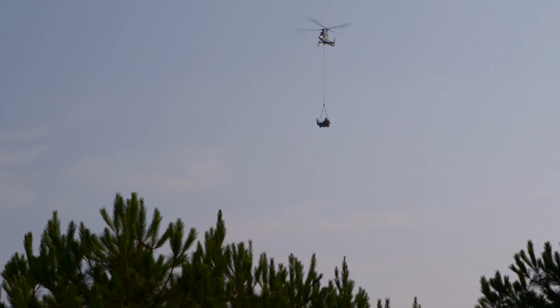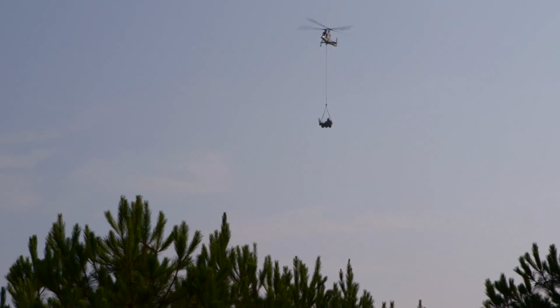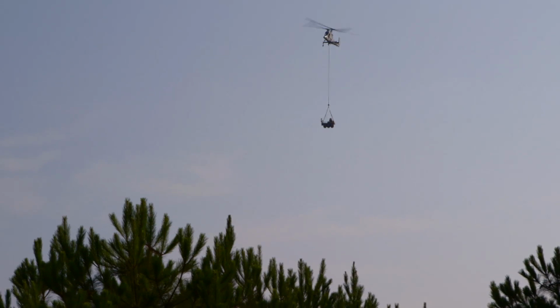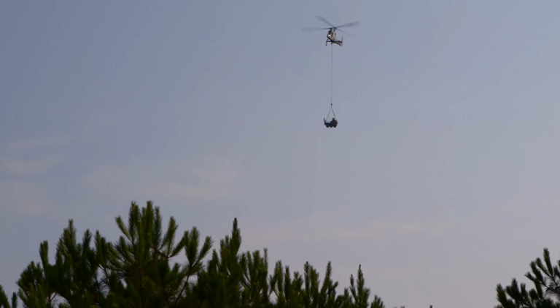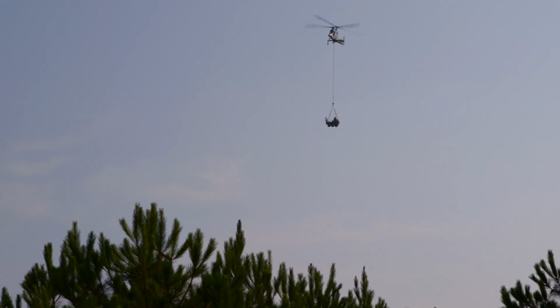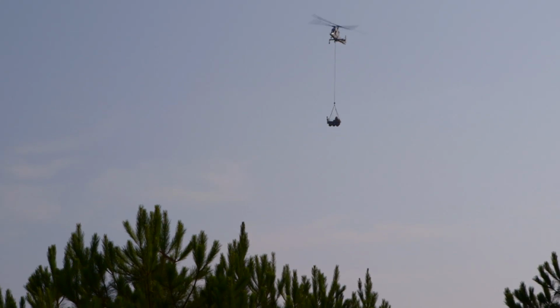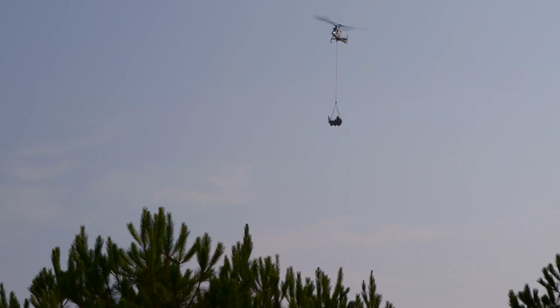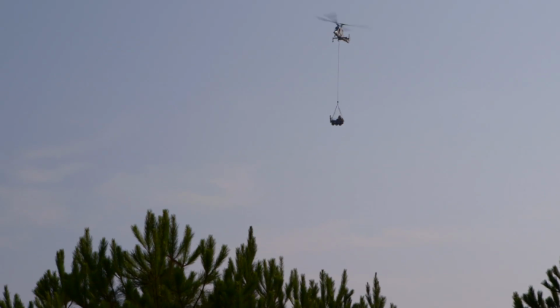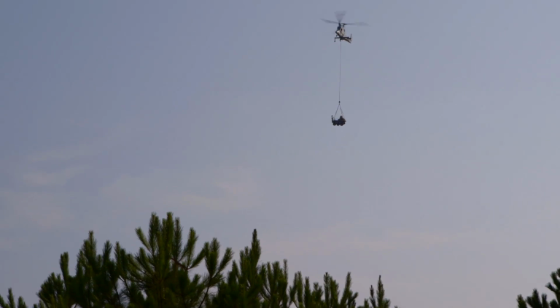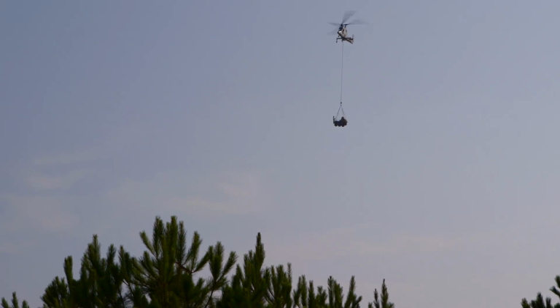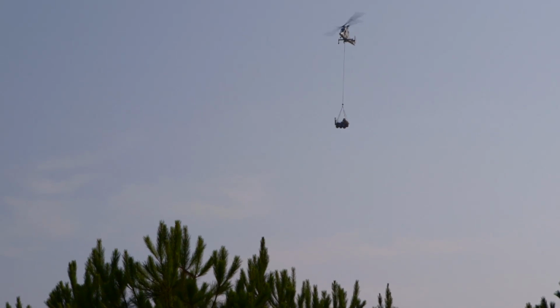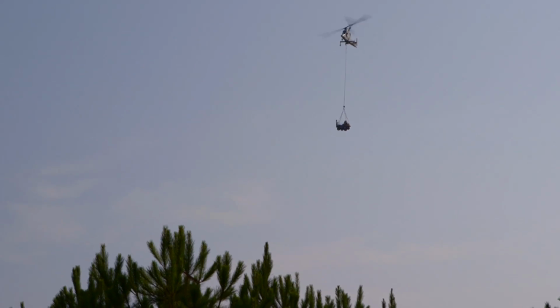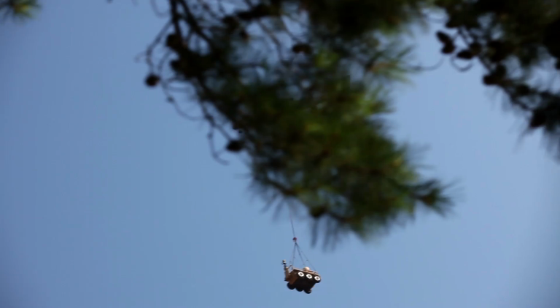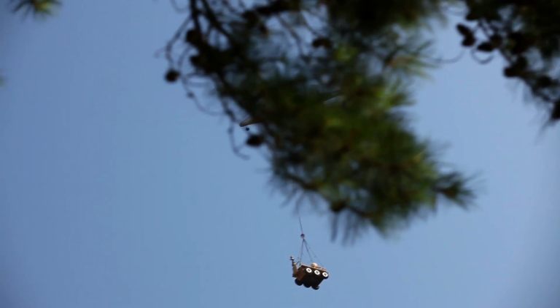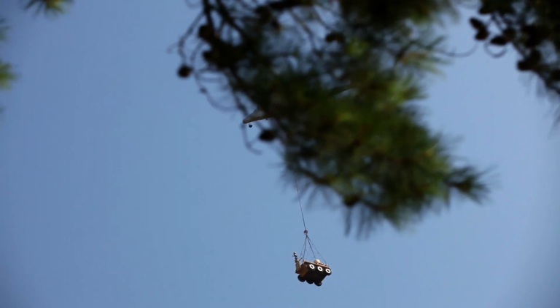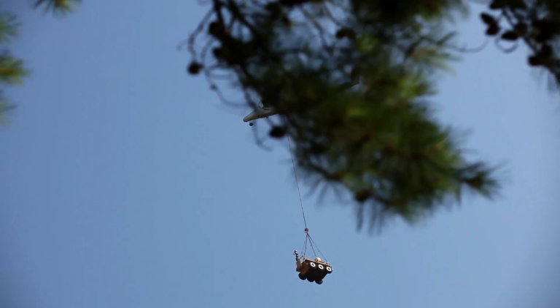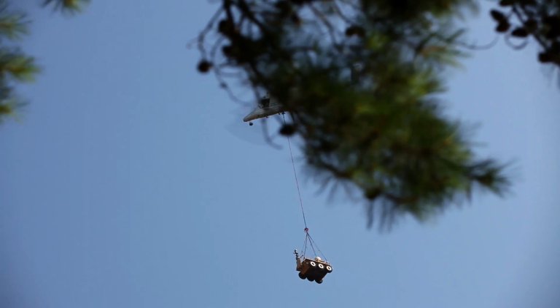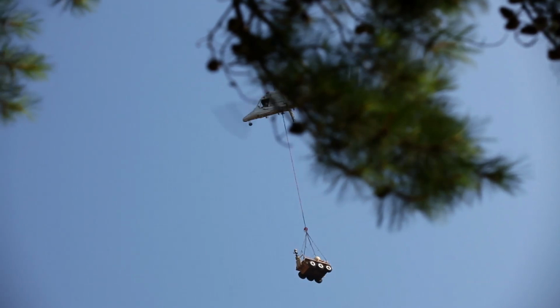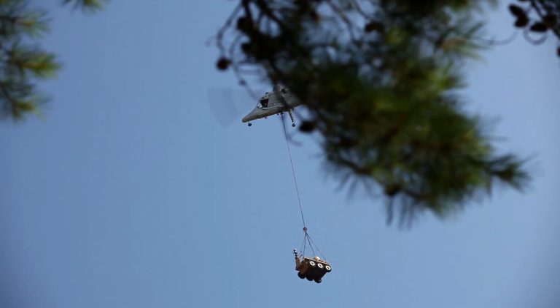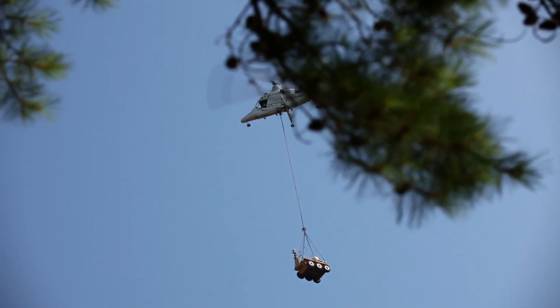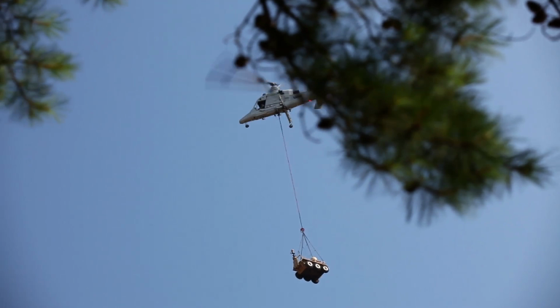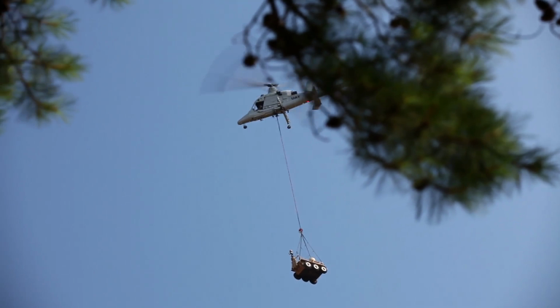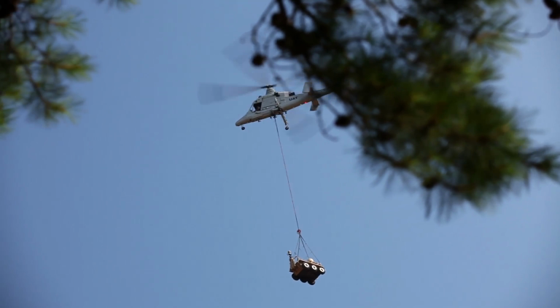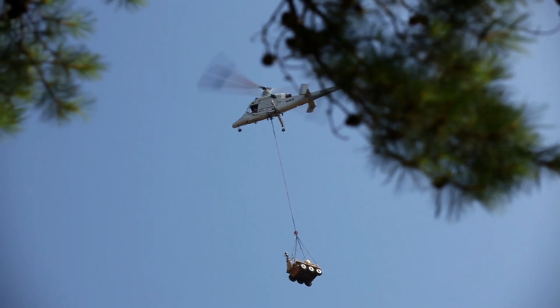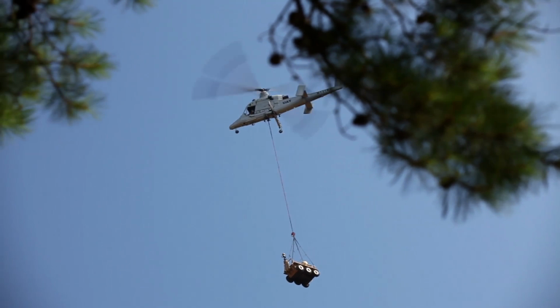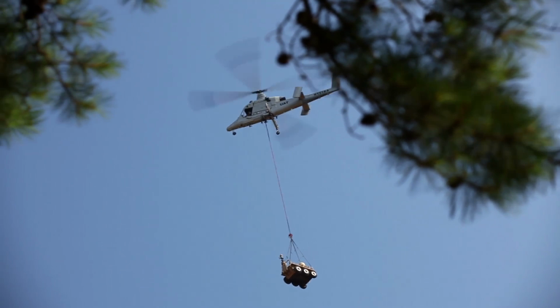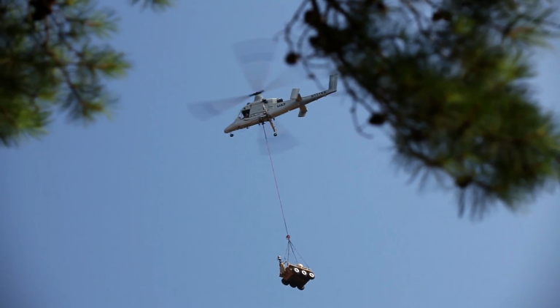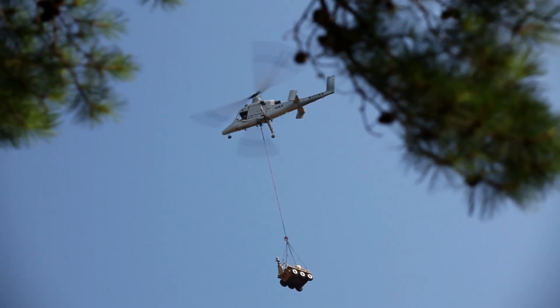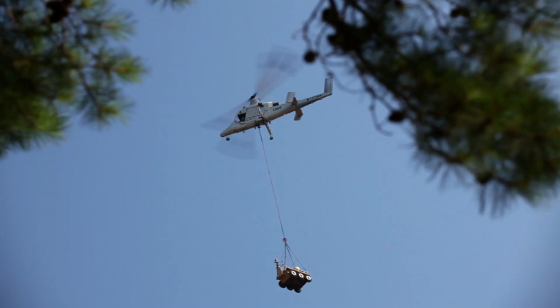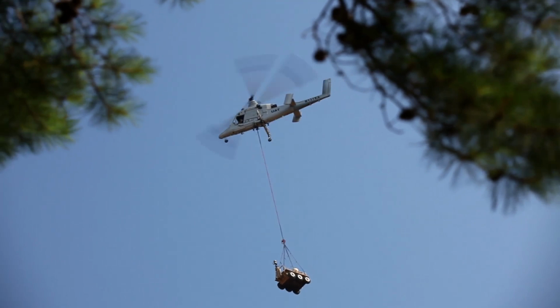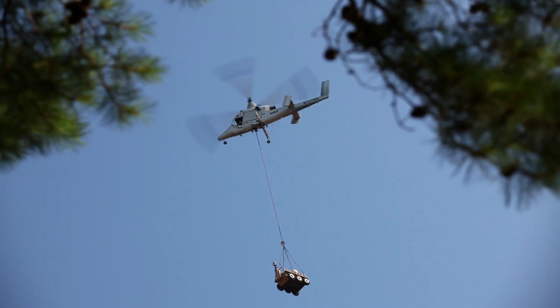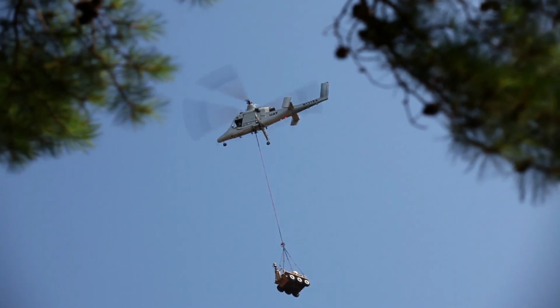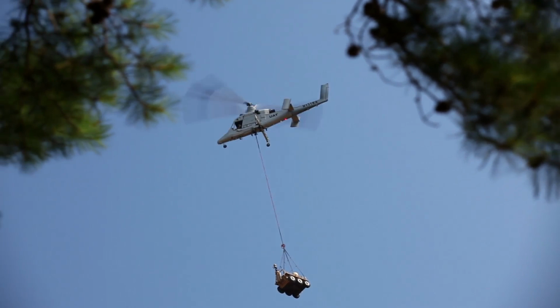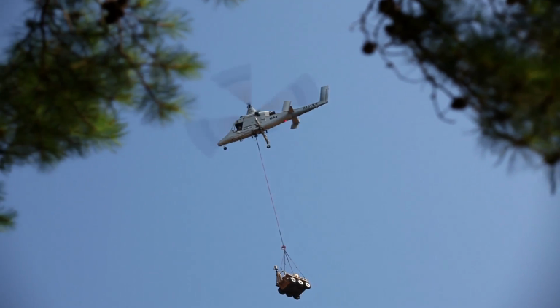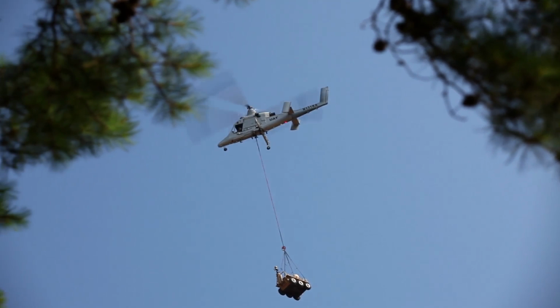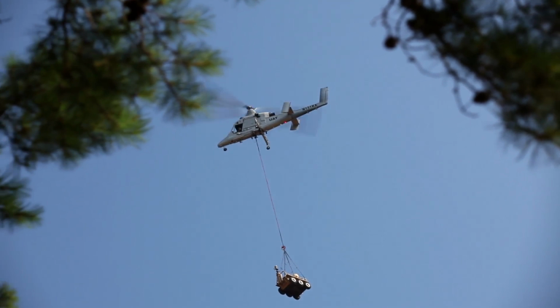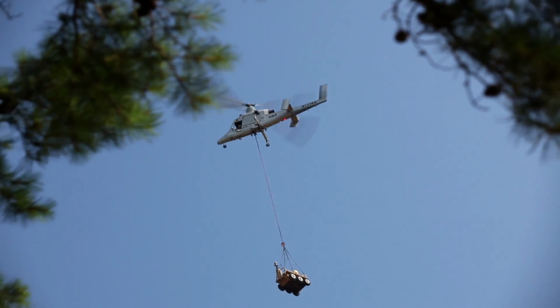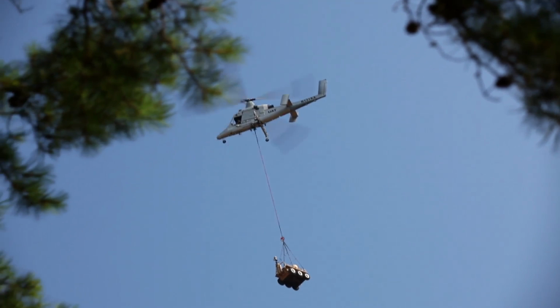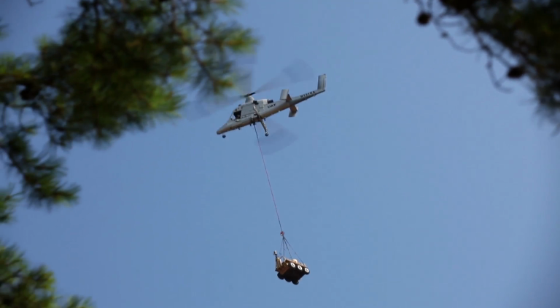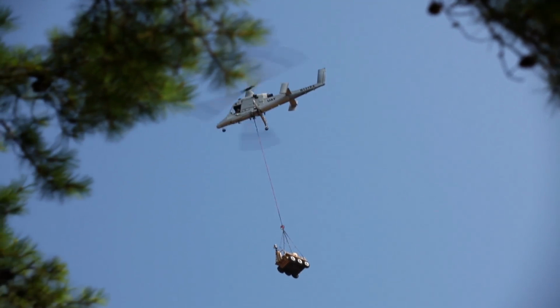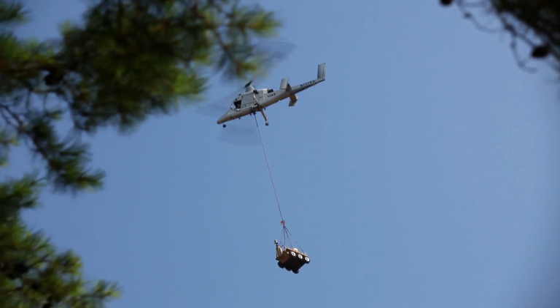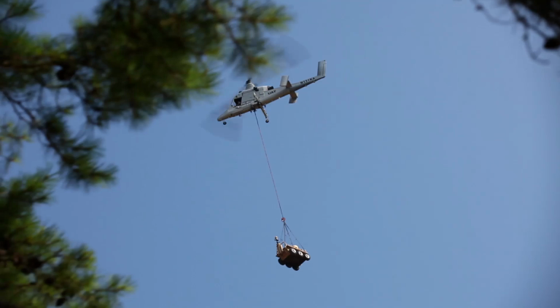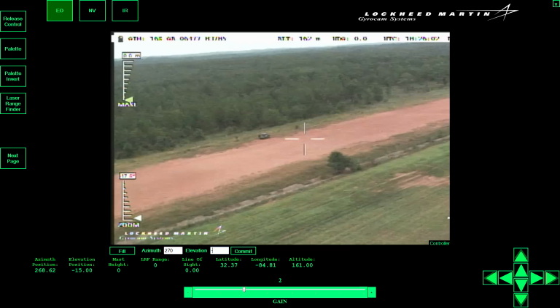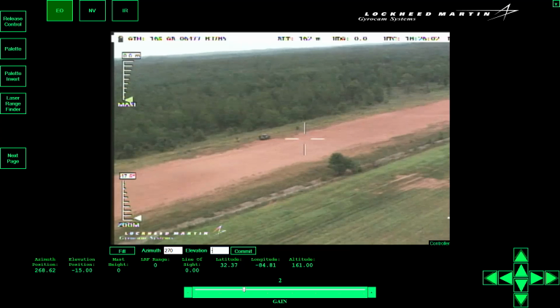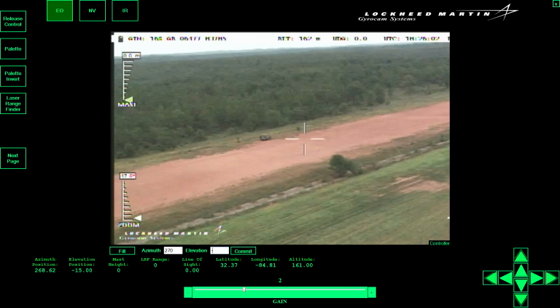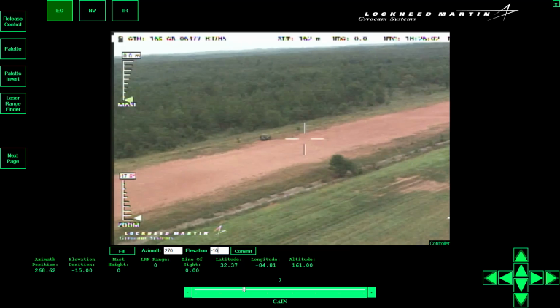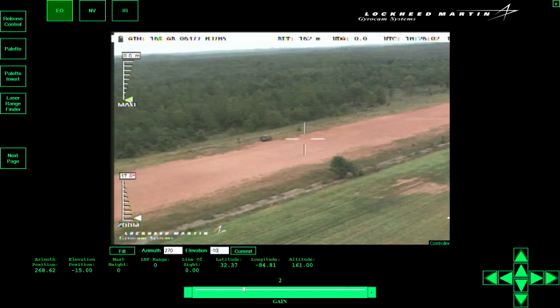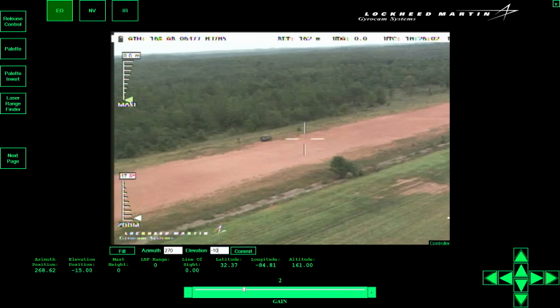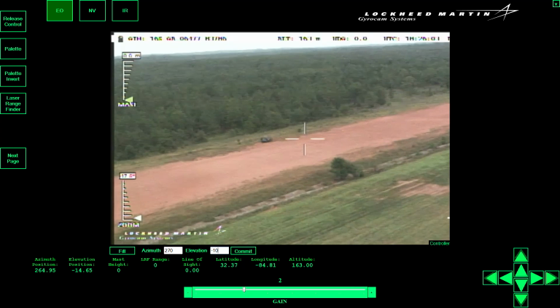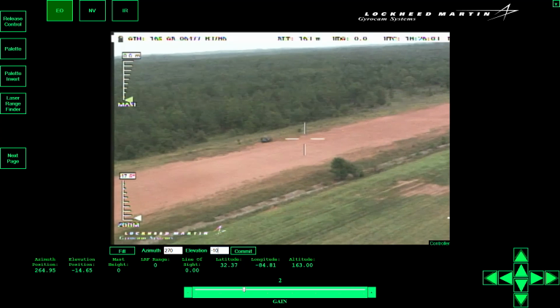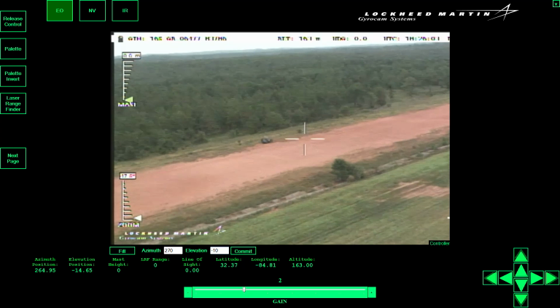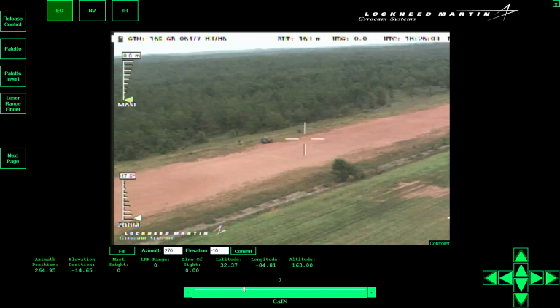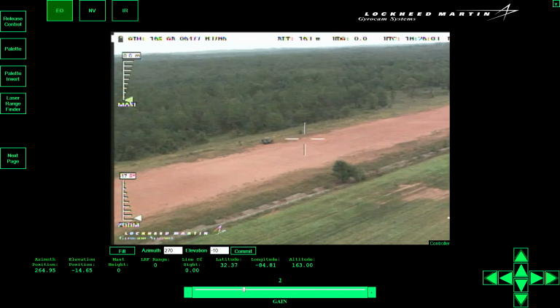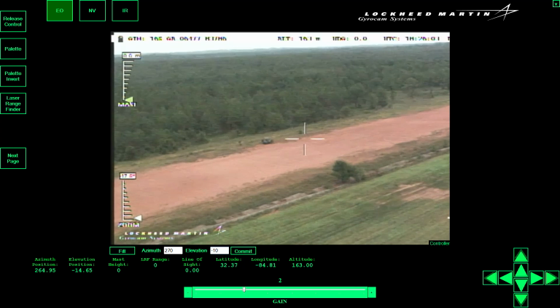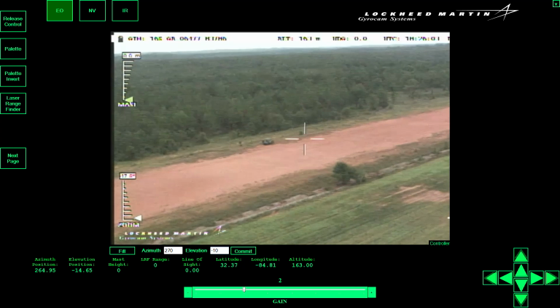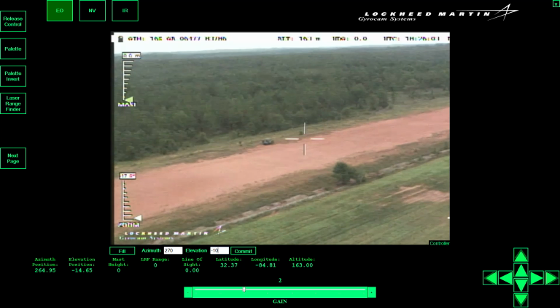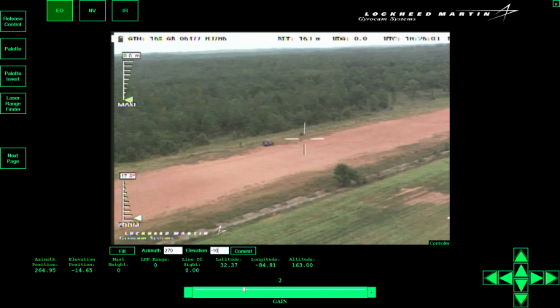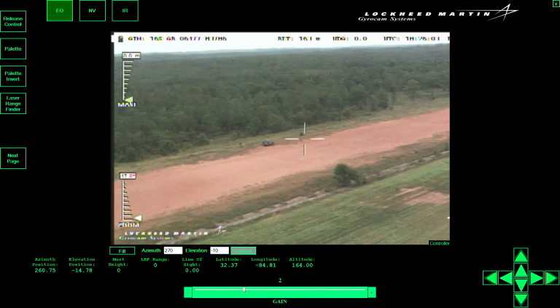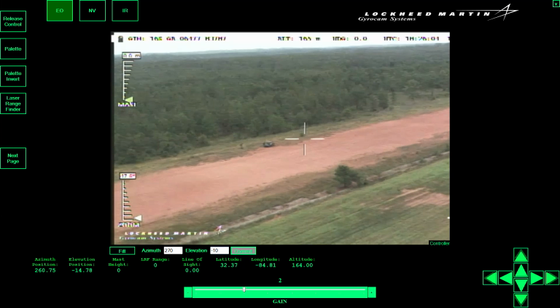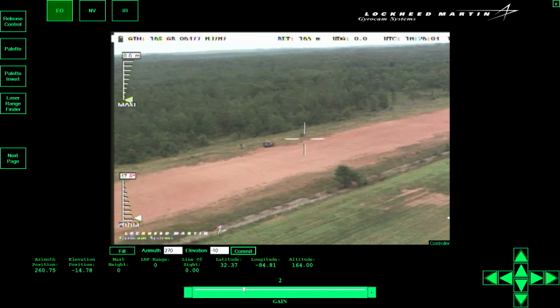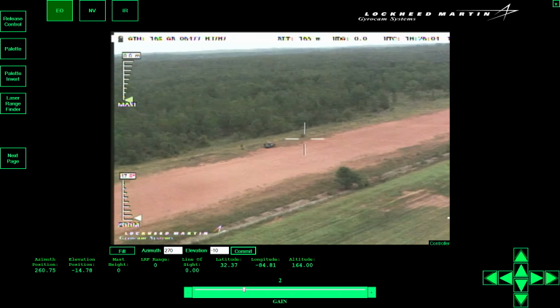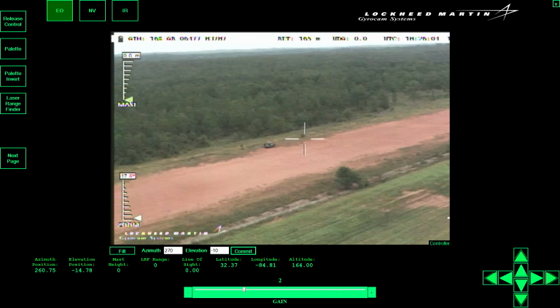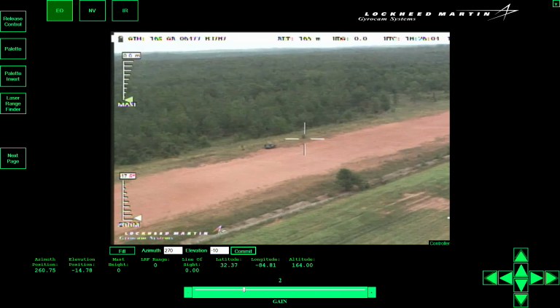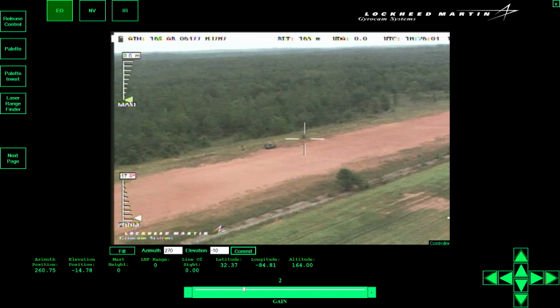While it's en route, the SMSS gyrocam sensors will already be turned on and can be used to survey the landing zone.